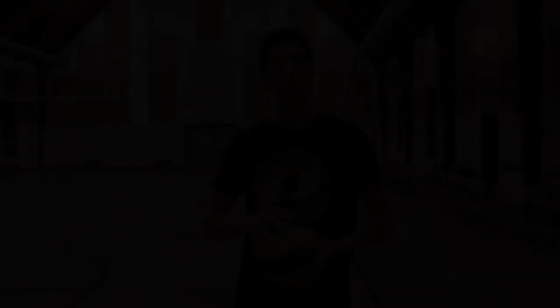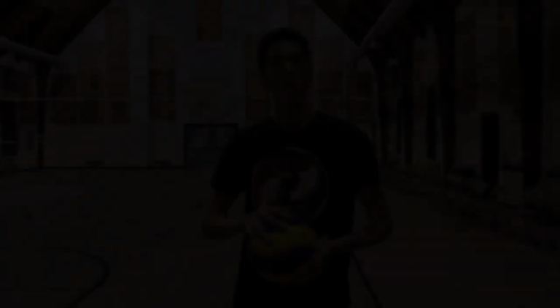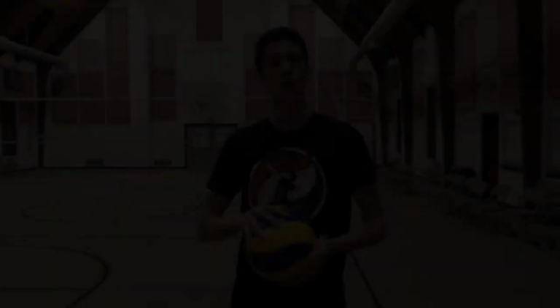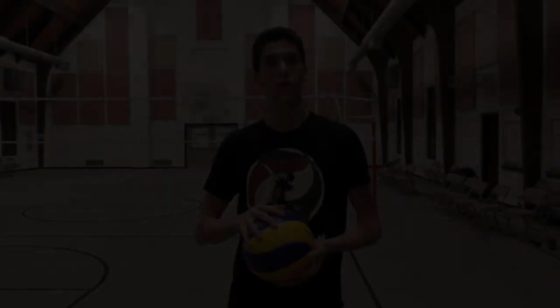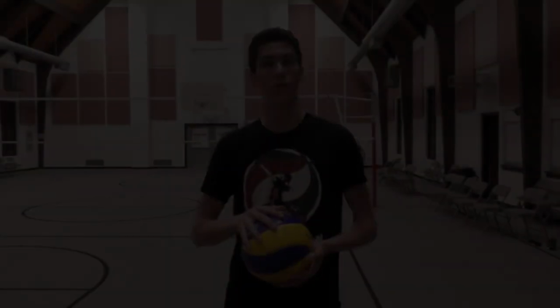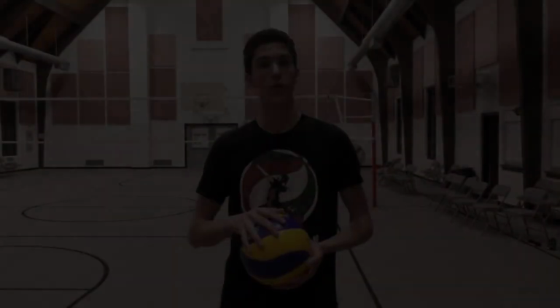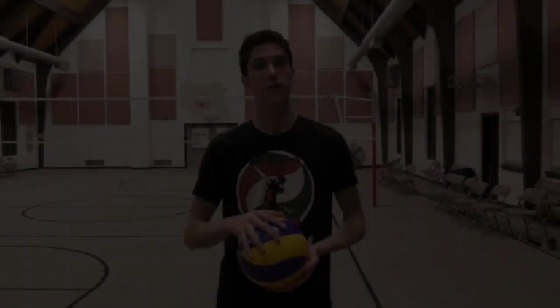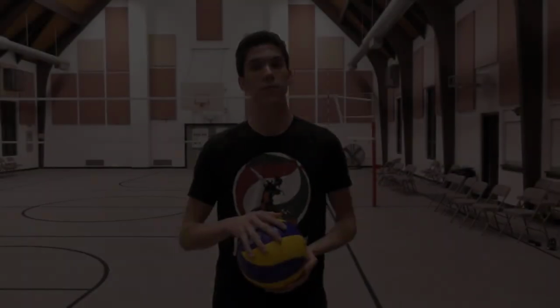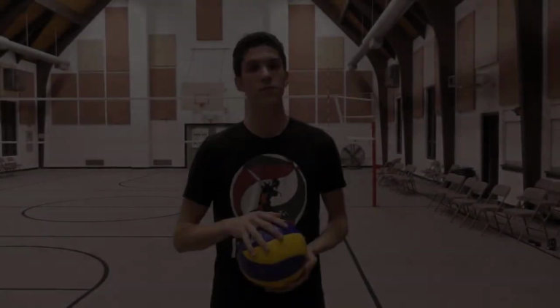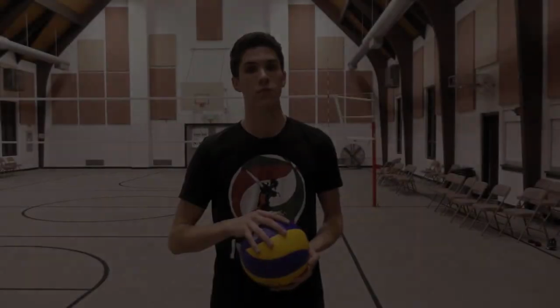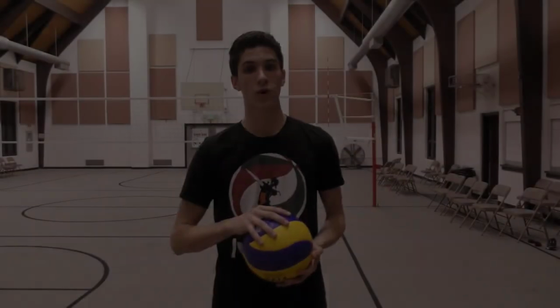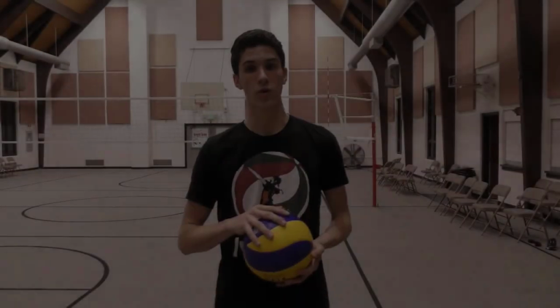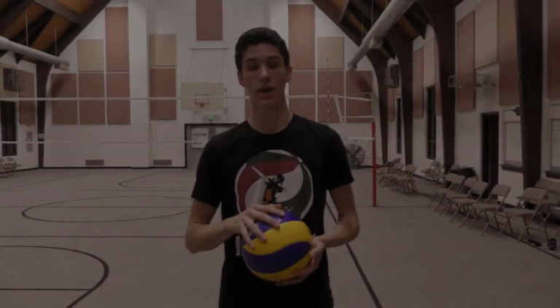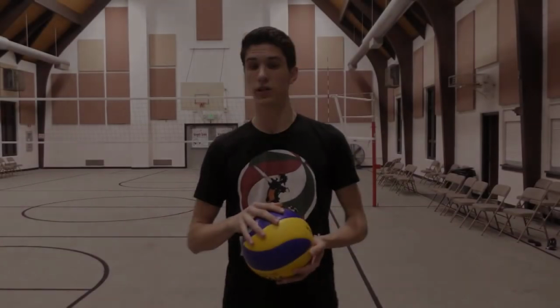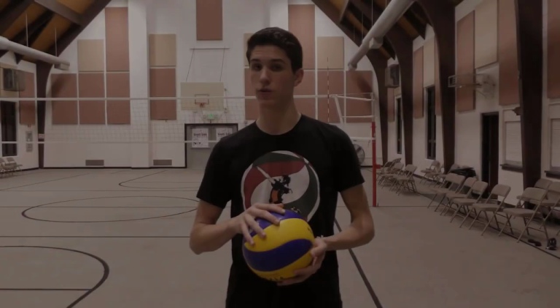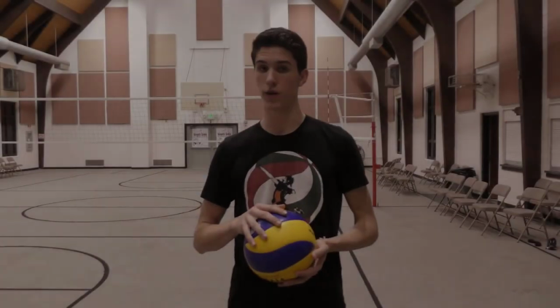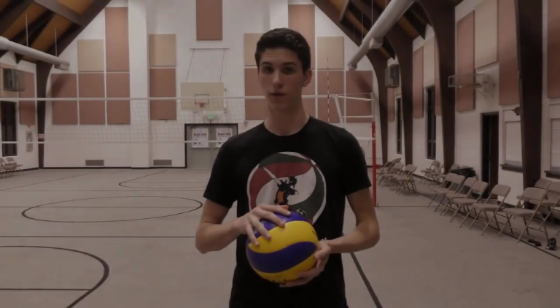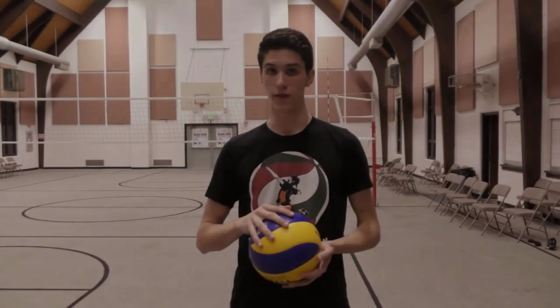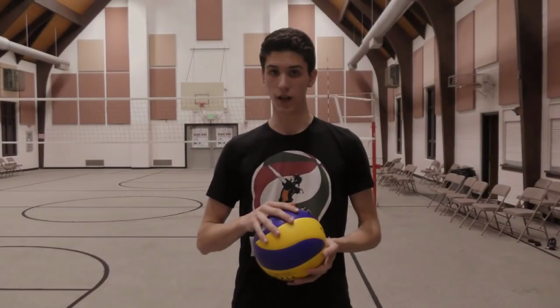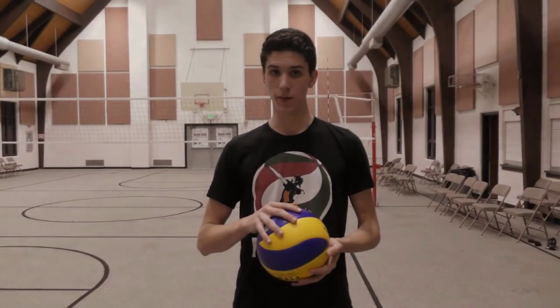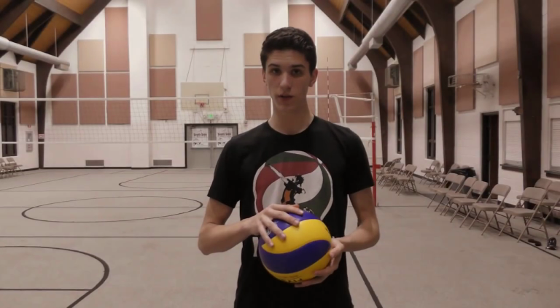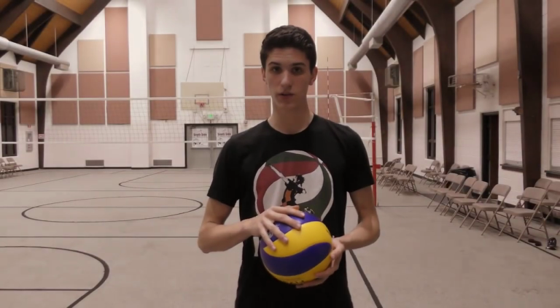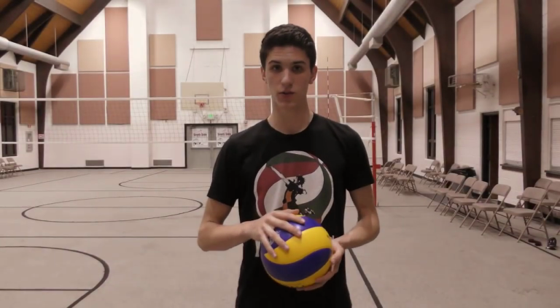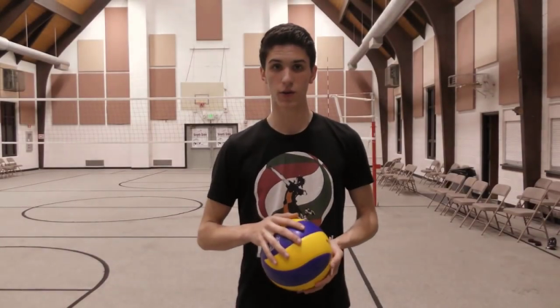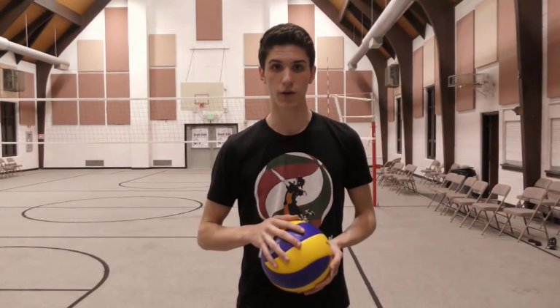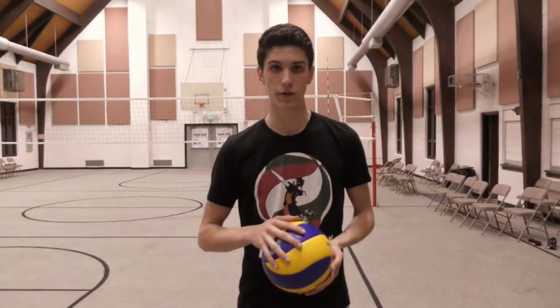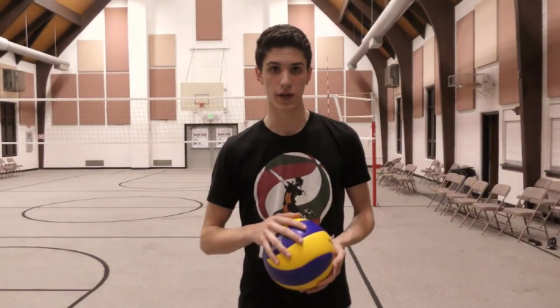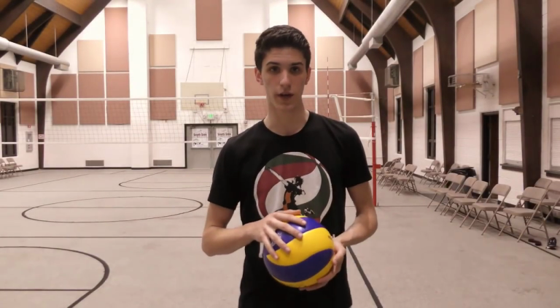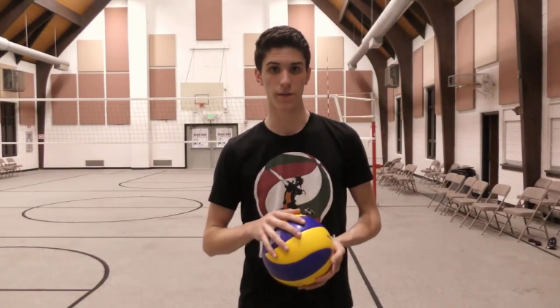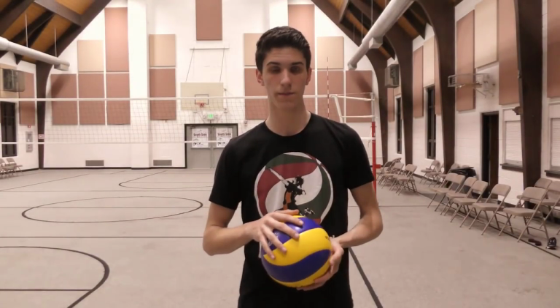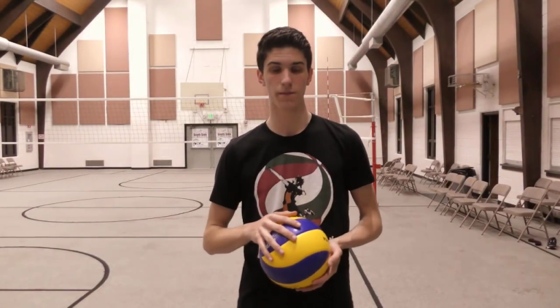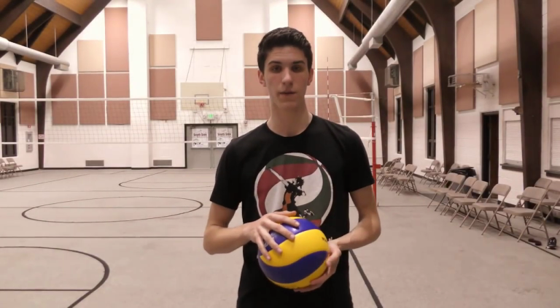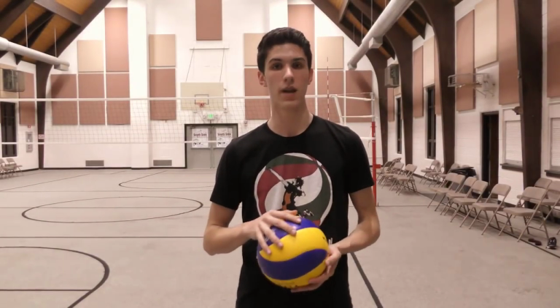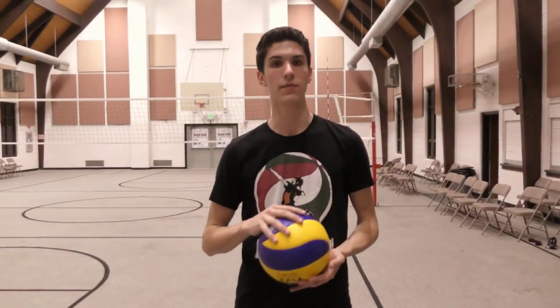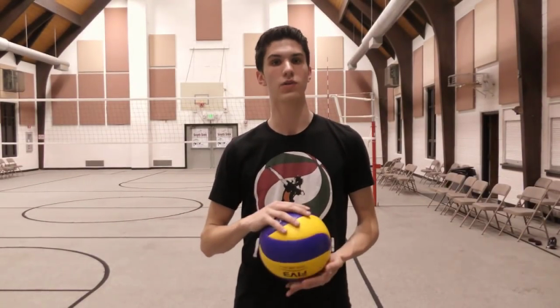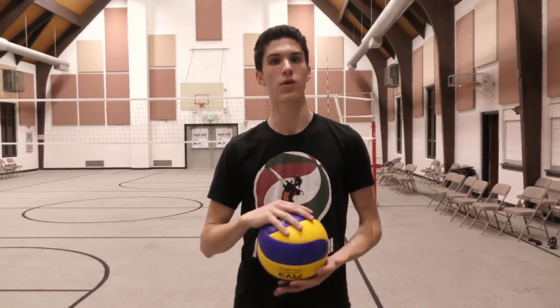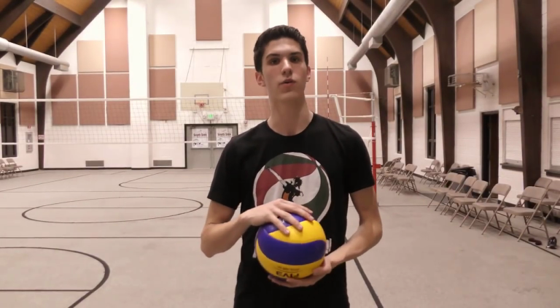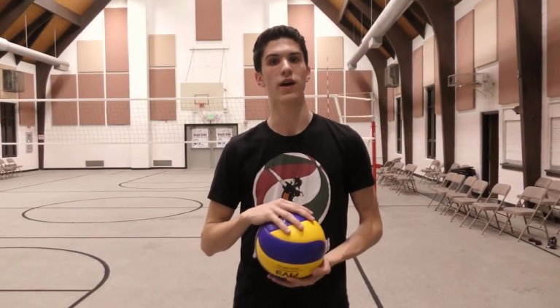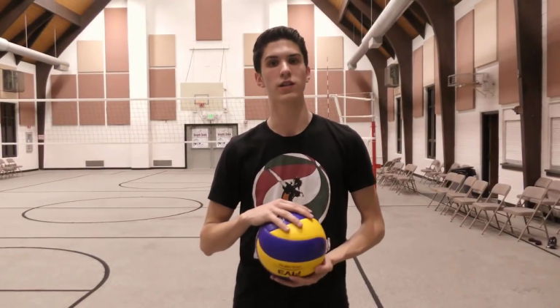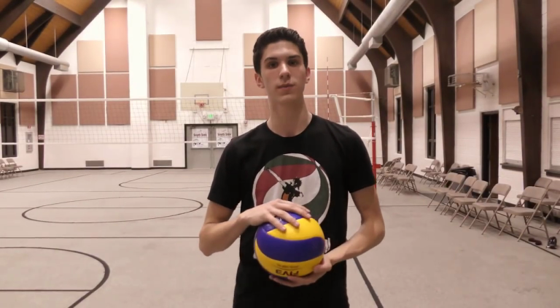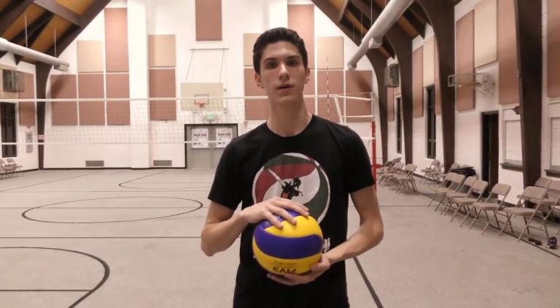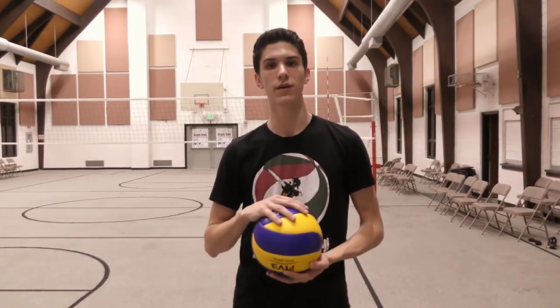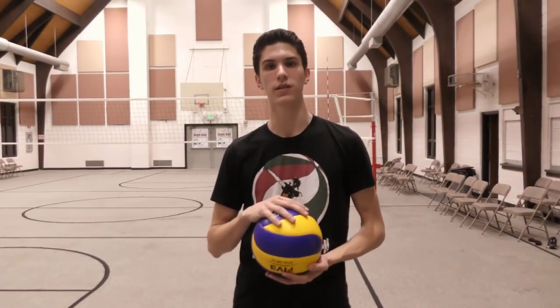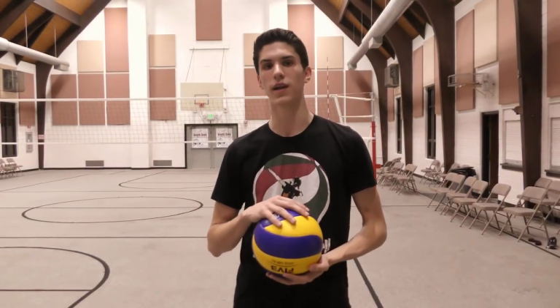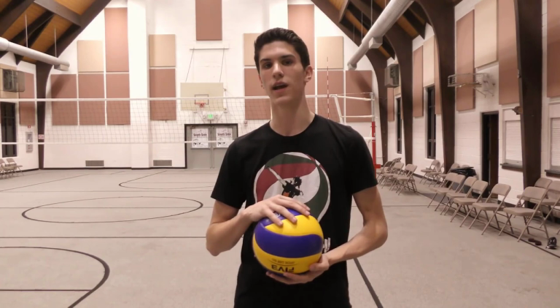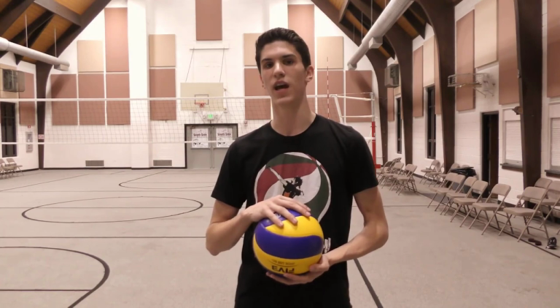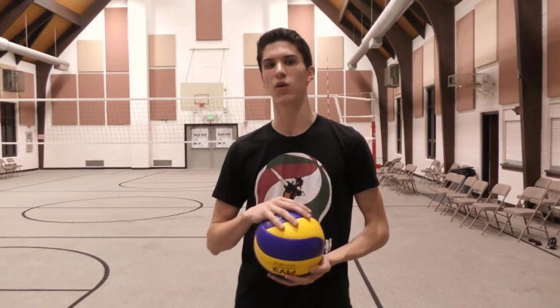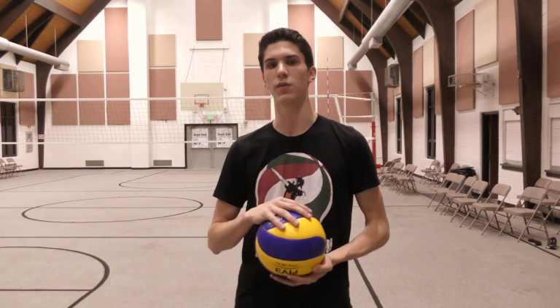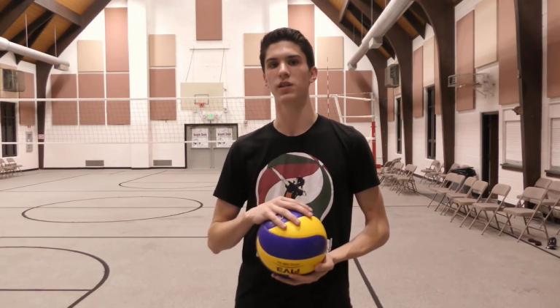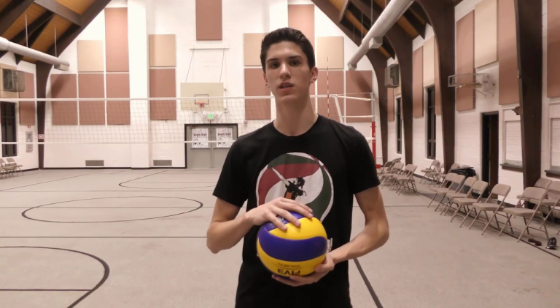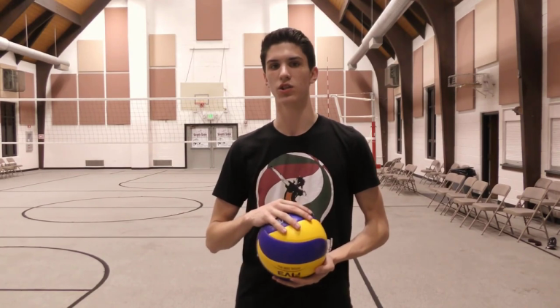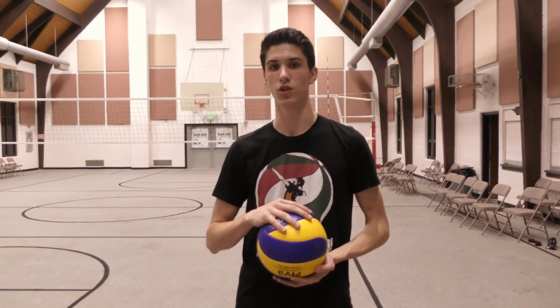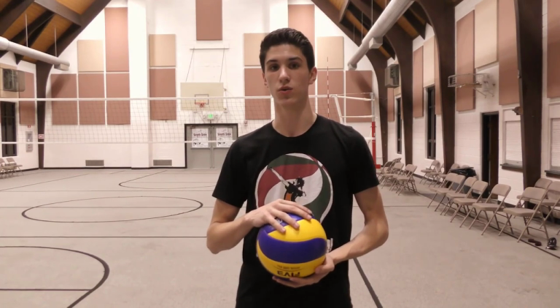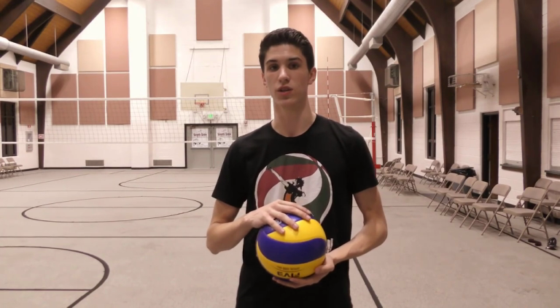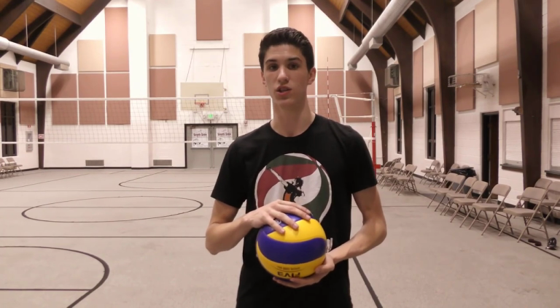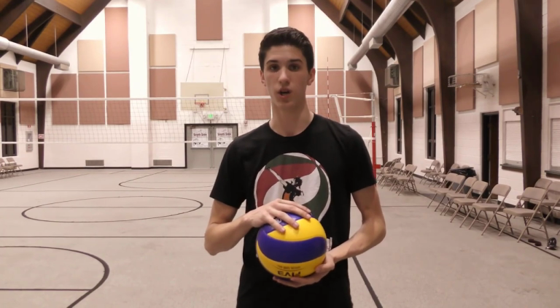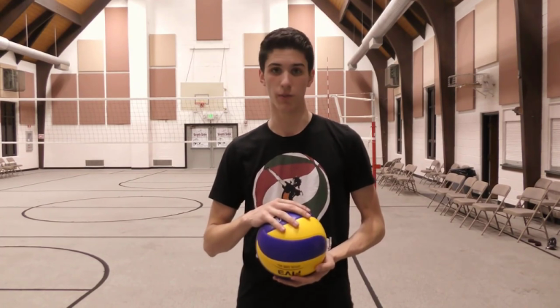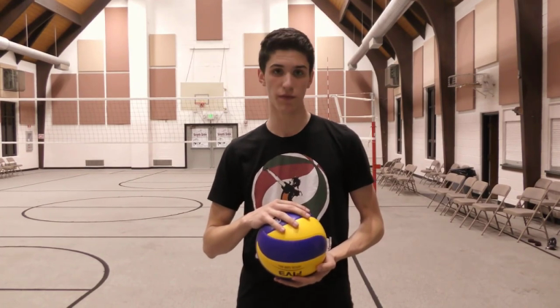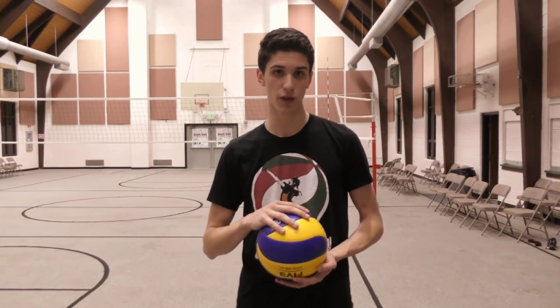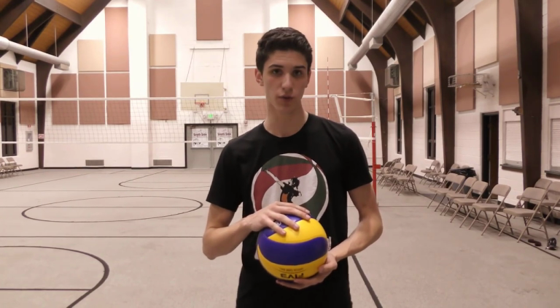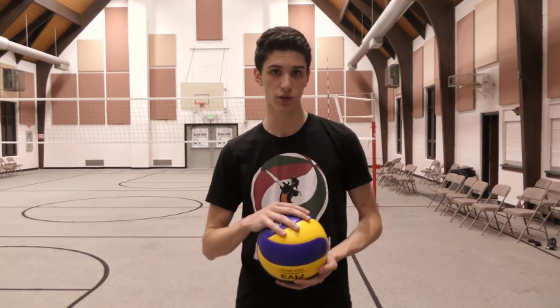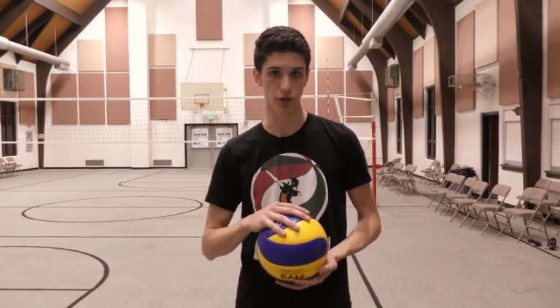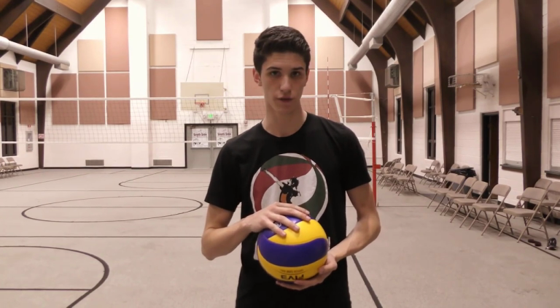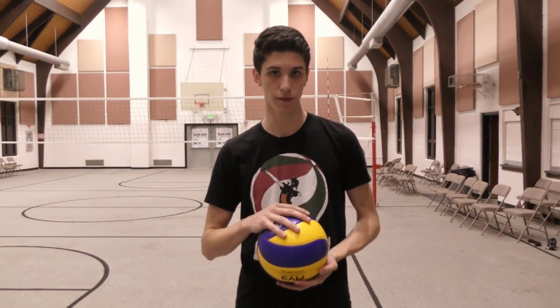Hello everyone, welcome back to another volleyball tutorial video. My name is Cody Reinsma and today I'll be teaching you the jump float serve.